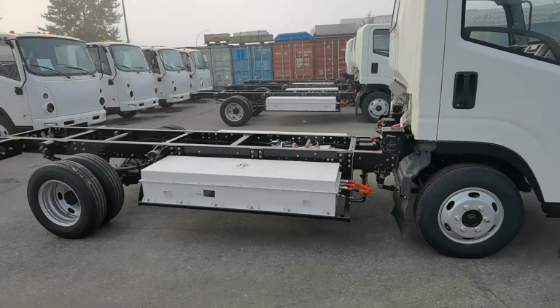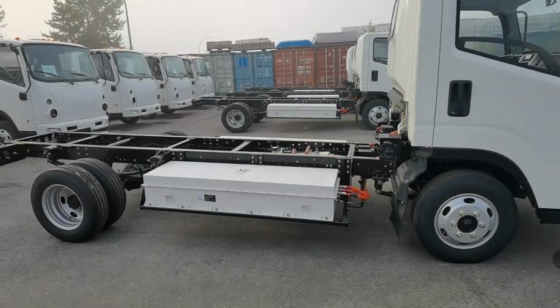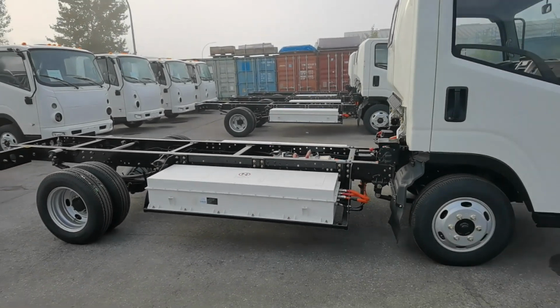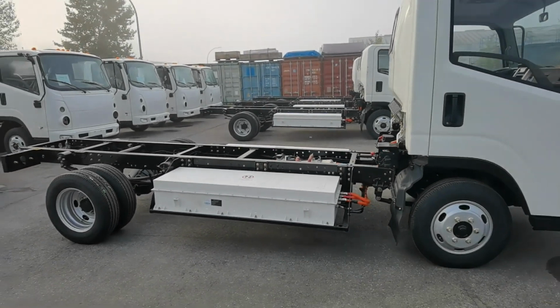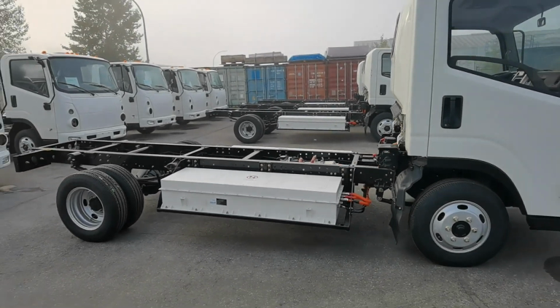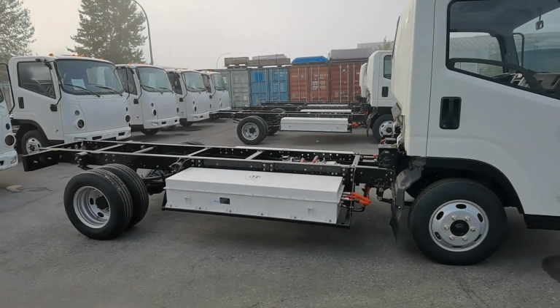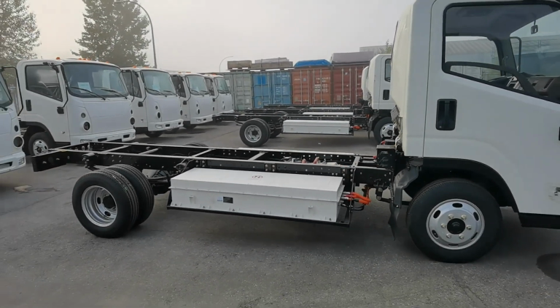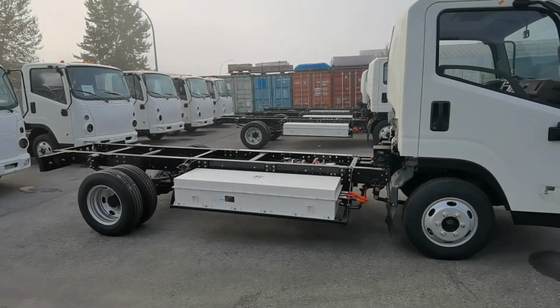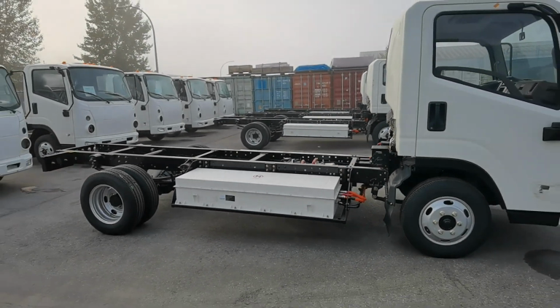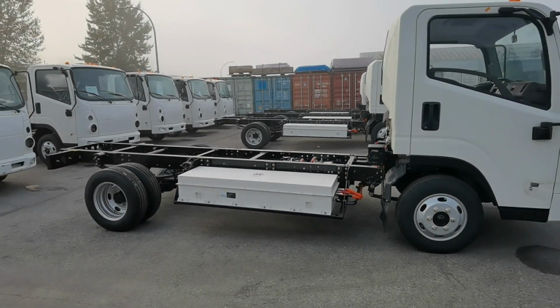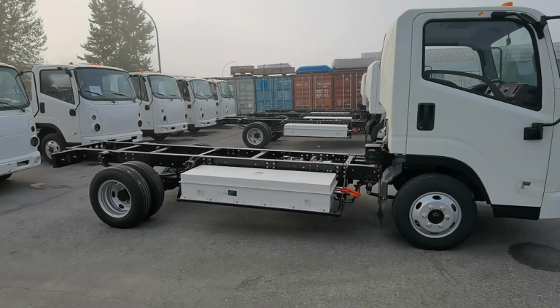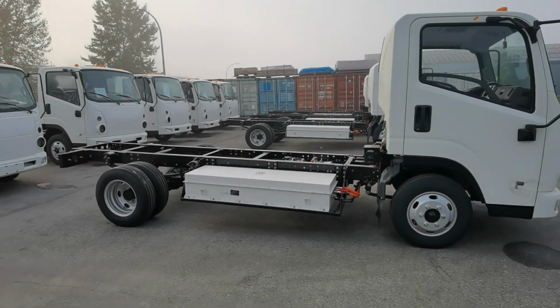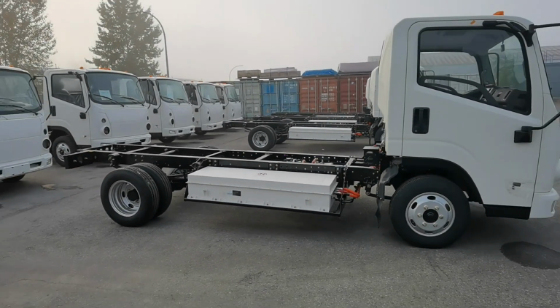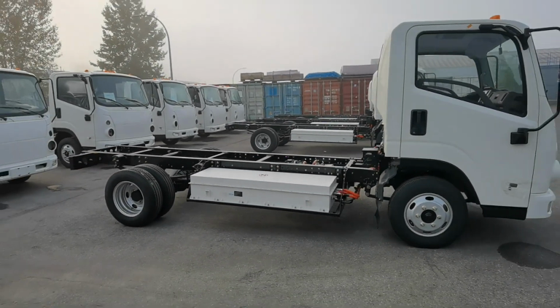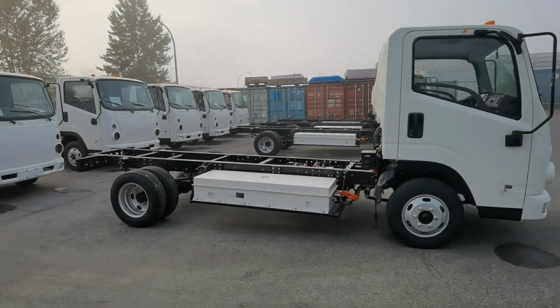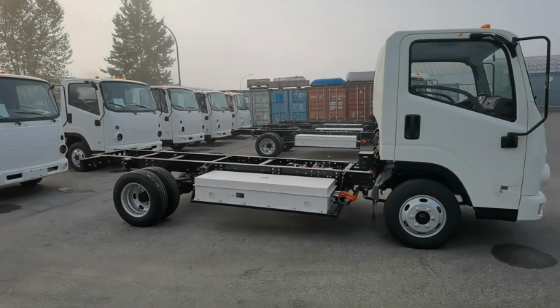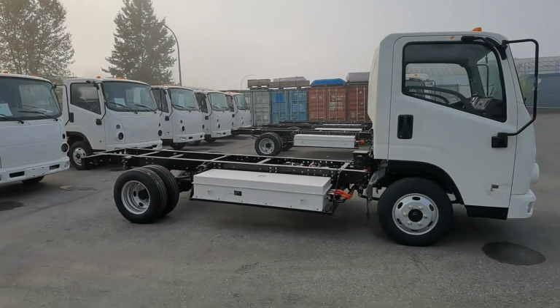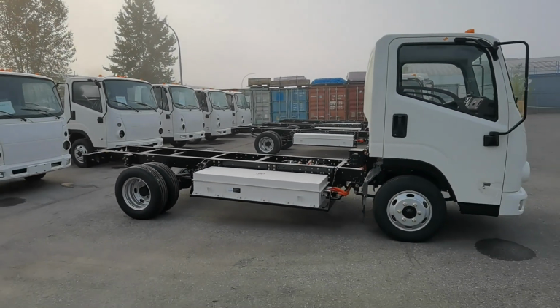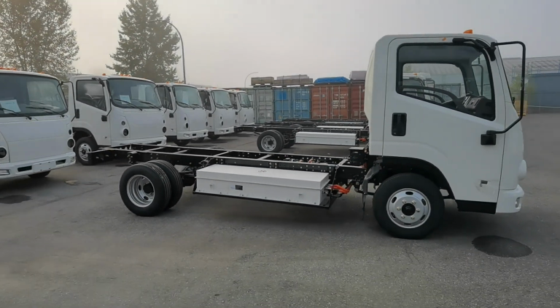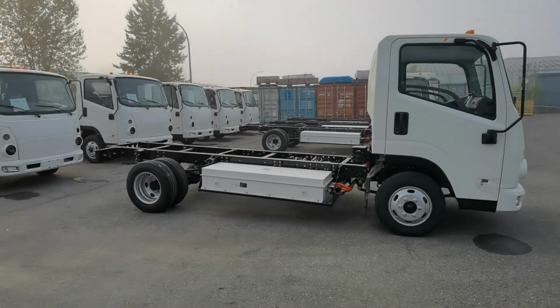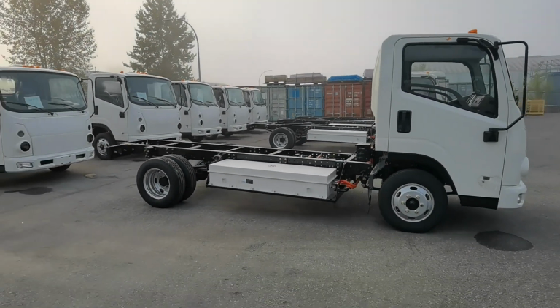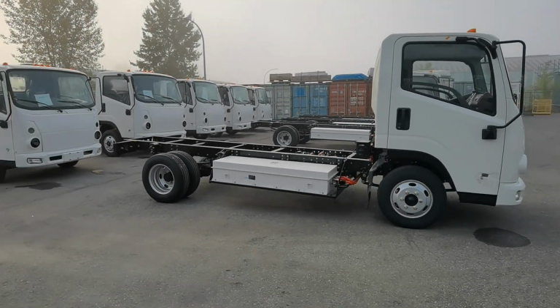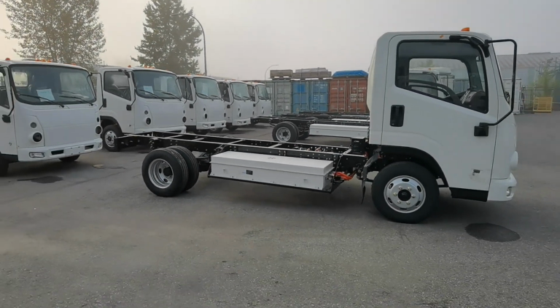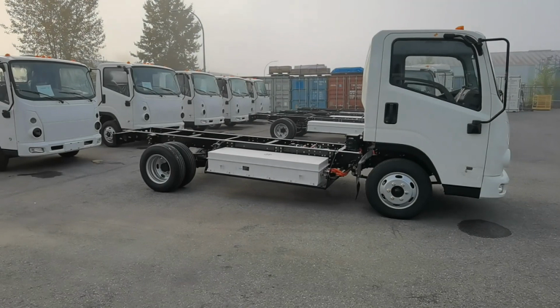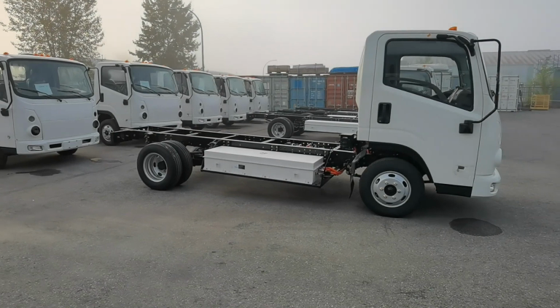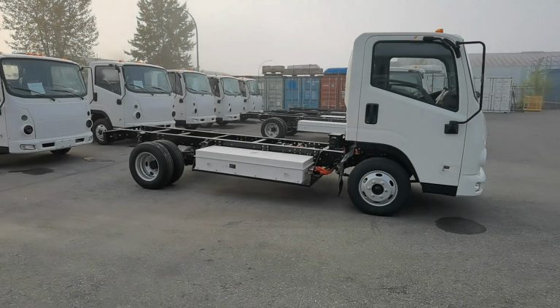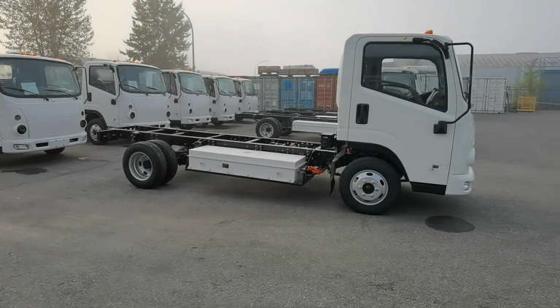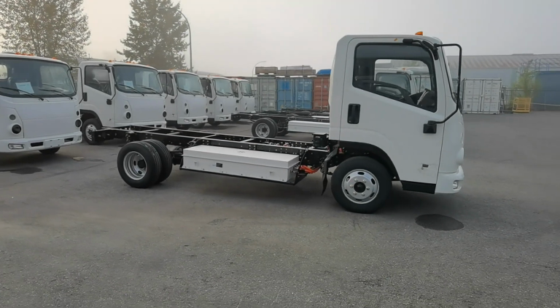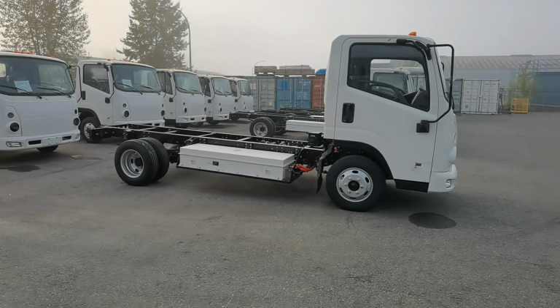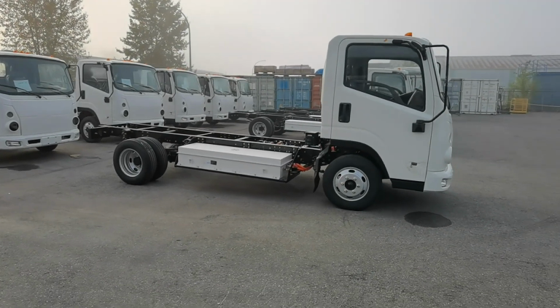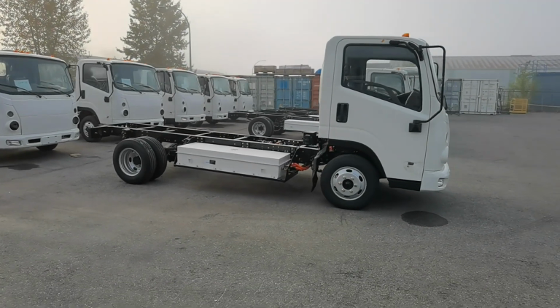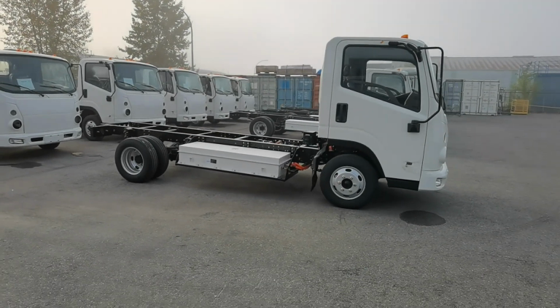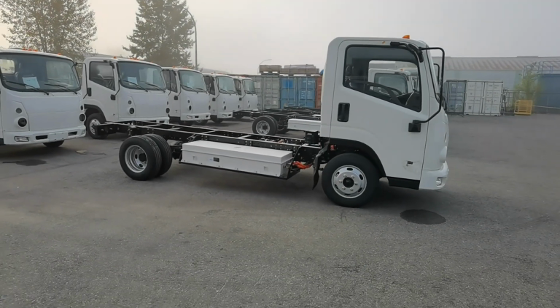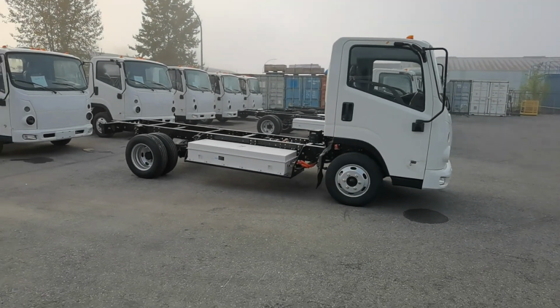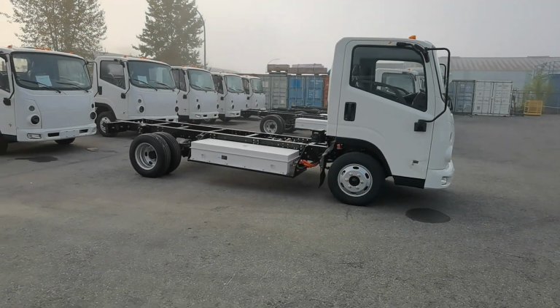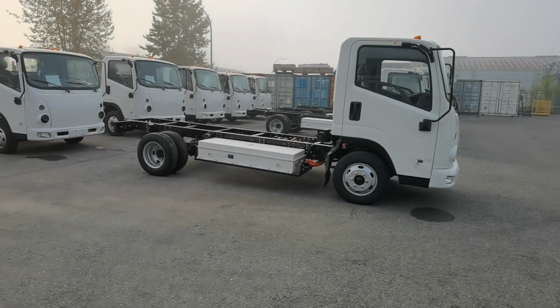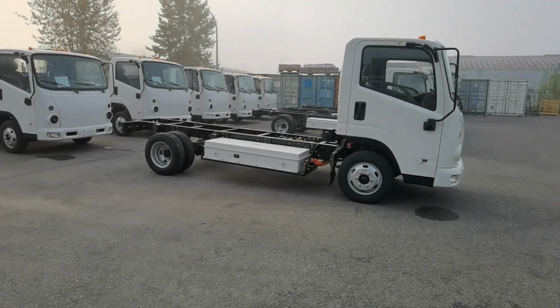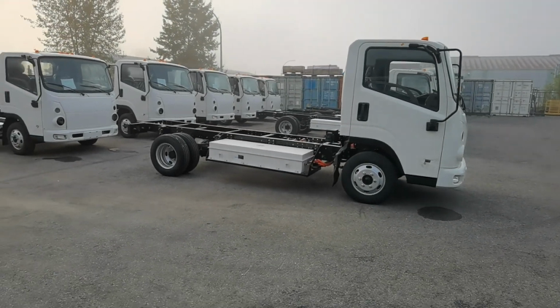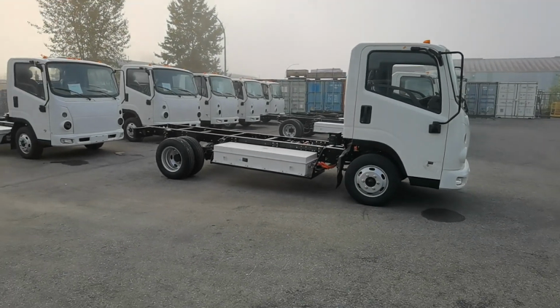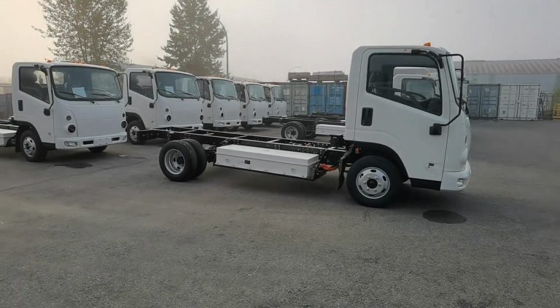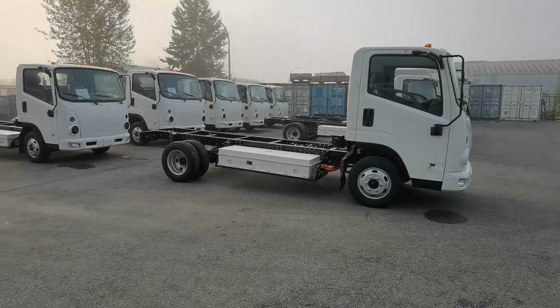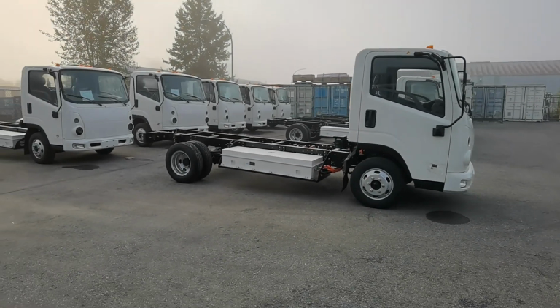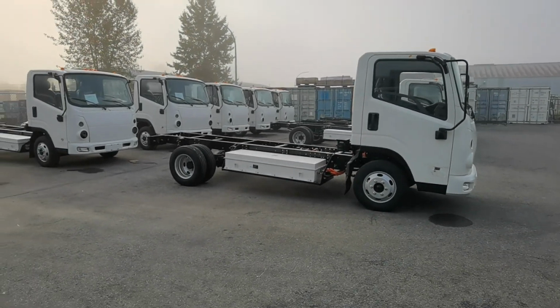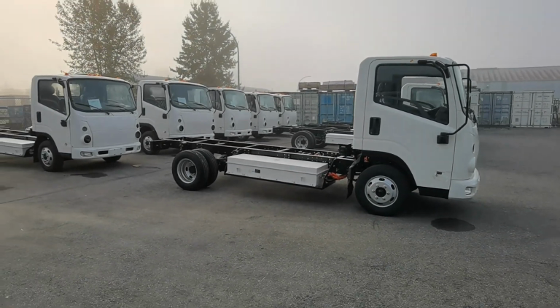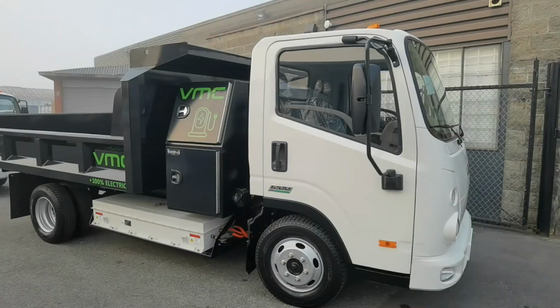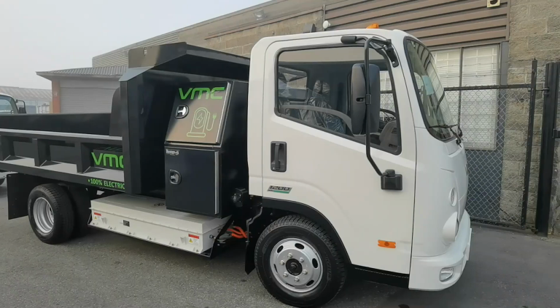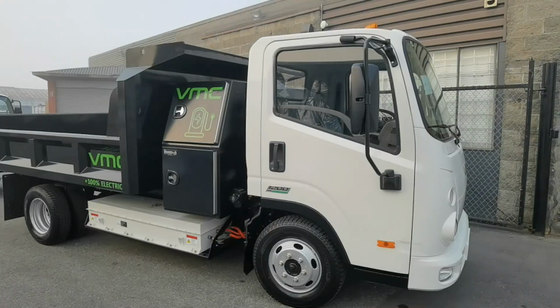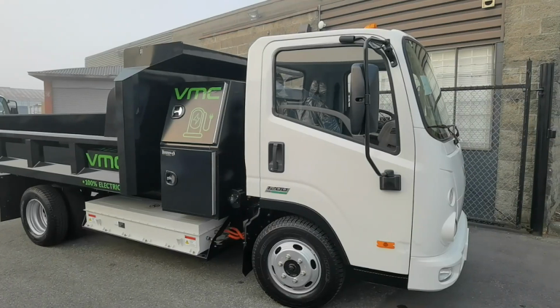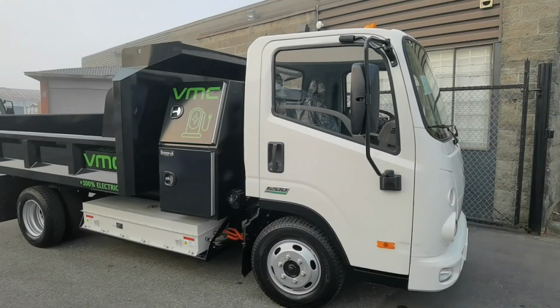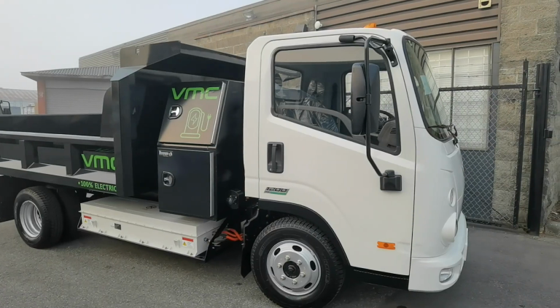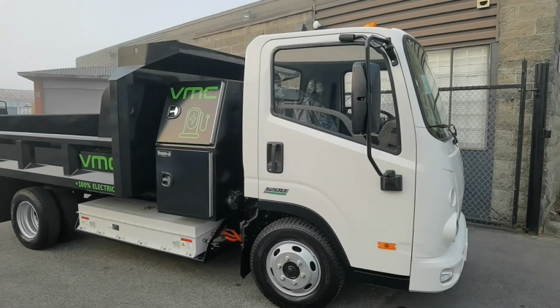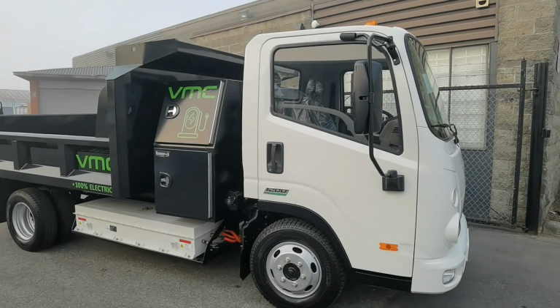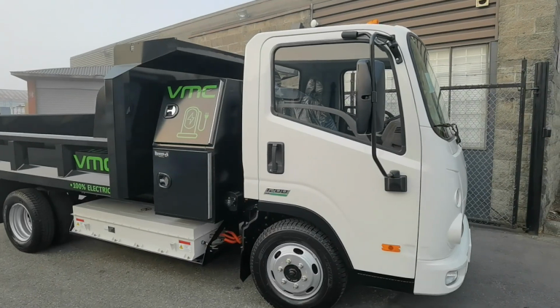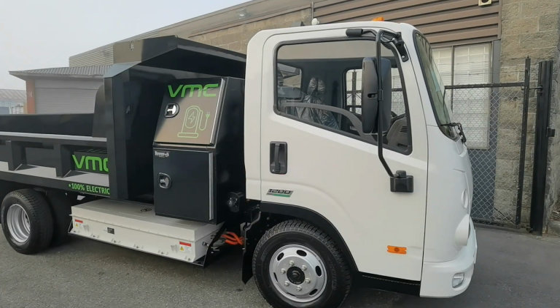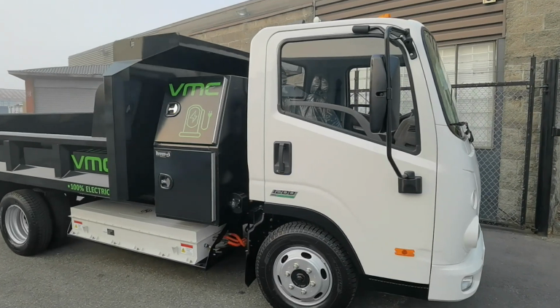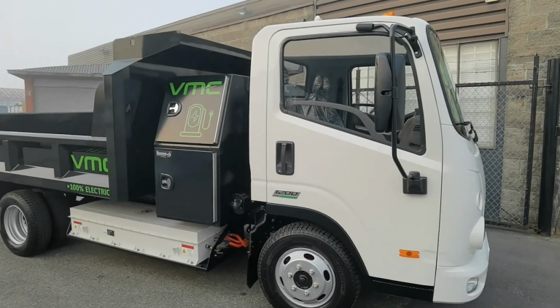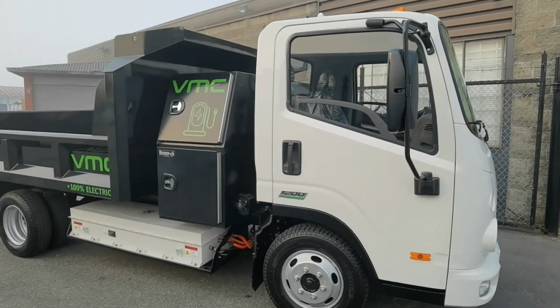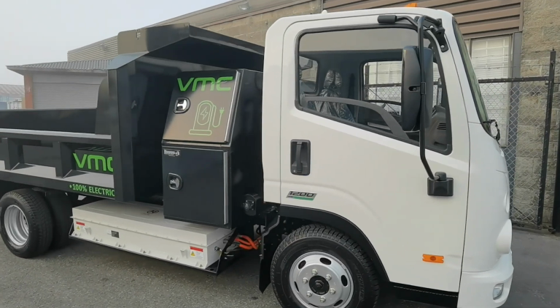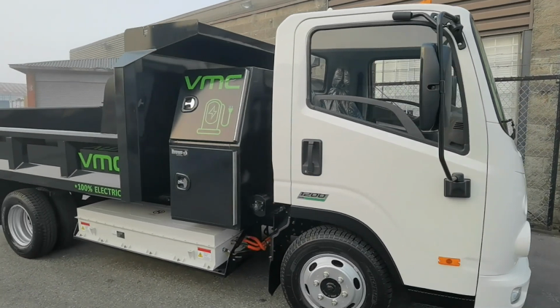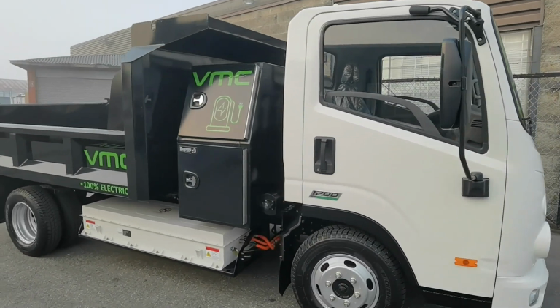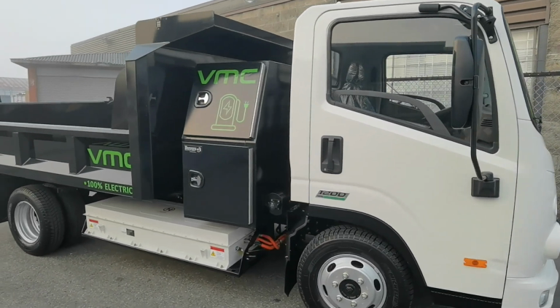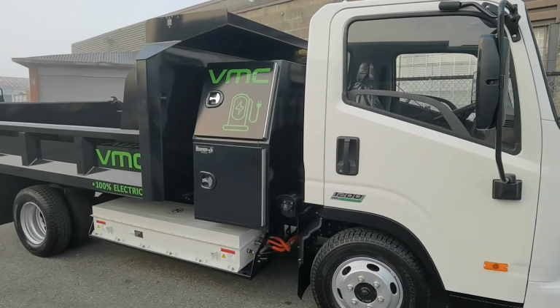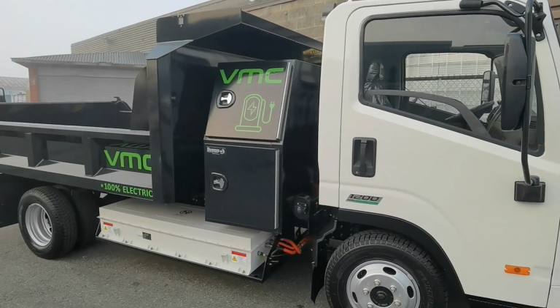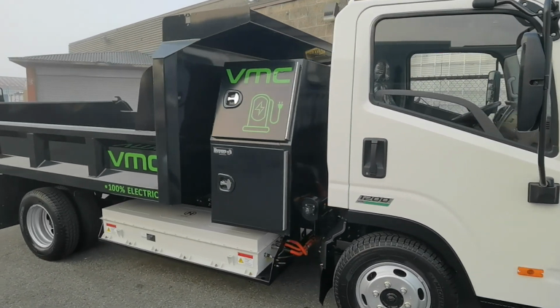All of those charging times are dependent on your charging station as well, because they output different power levels, so that's why I've given a range for those times.